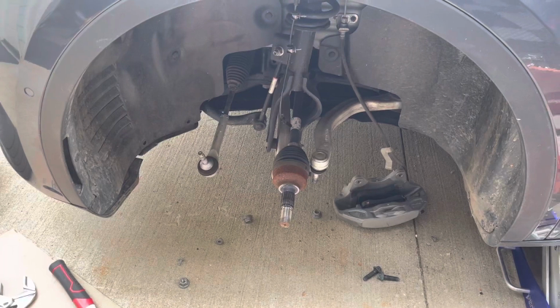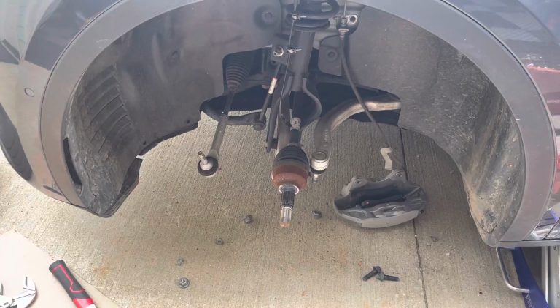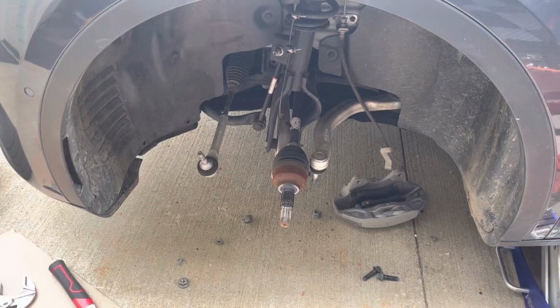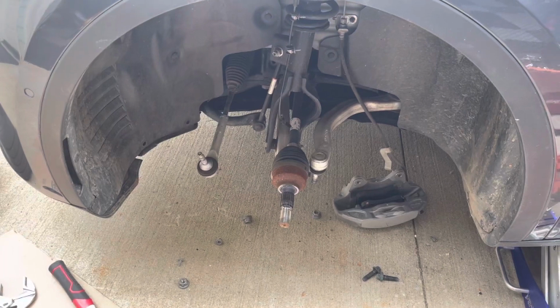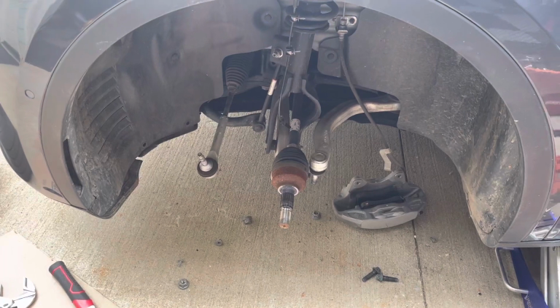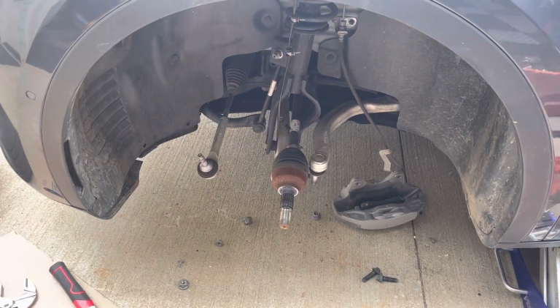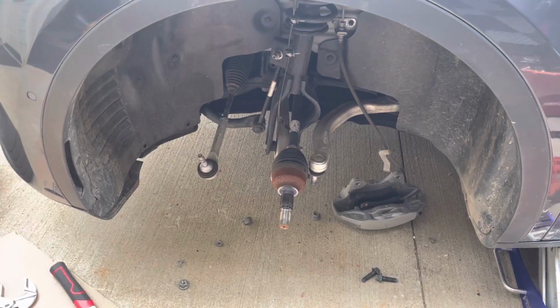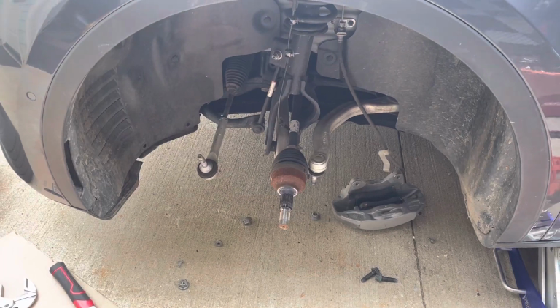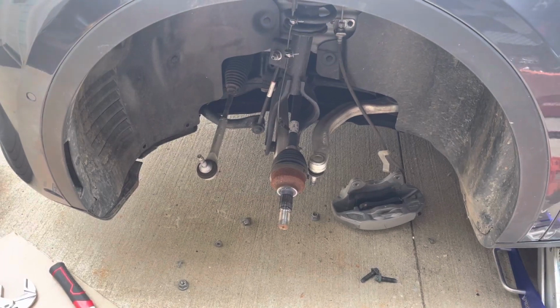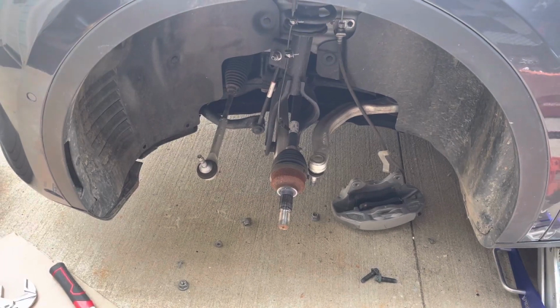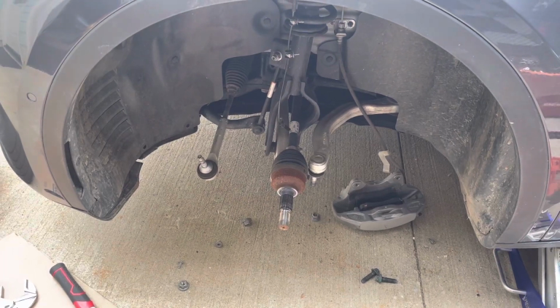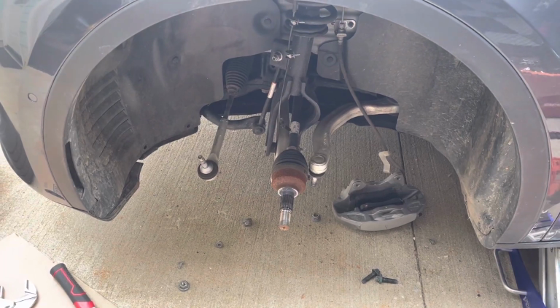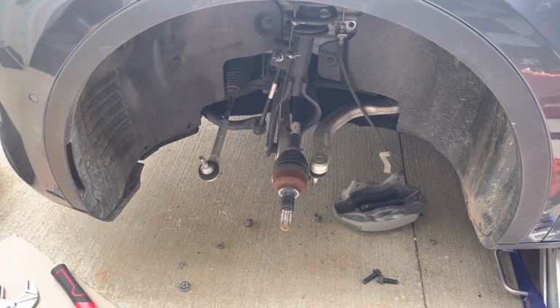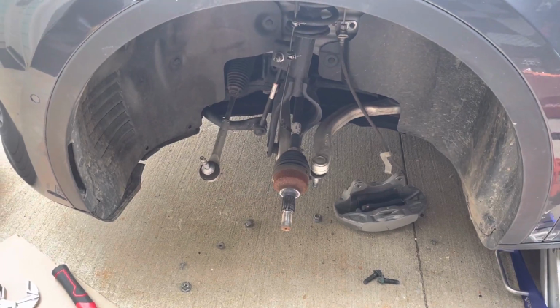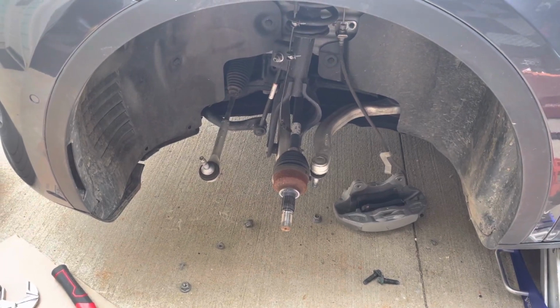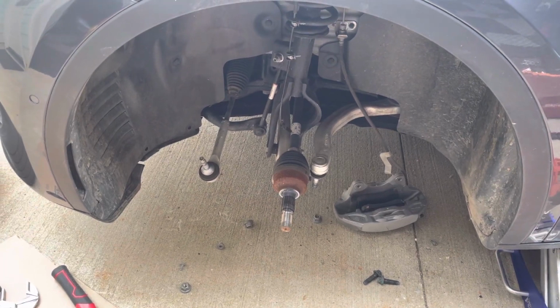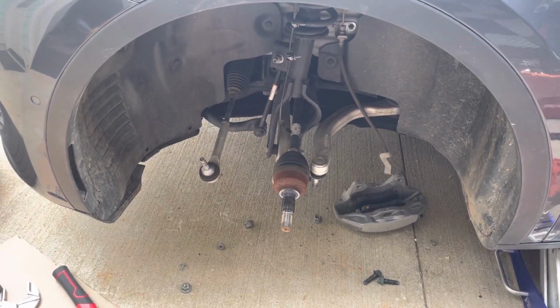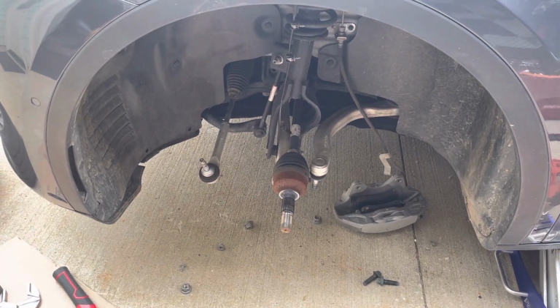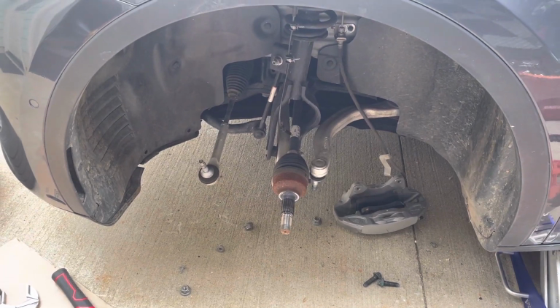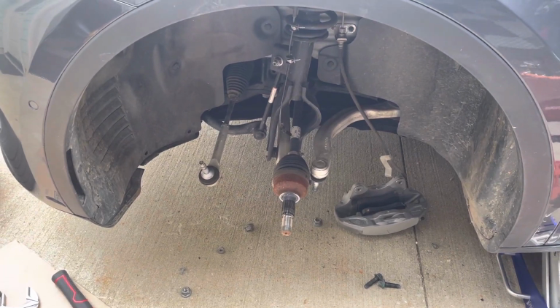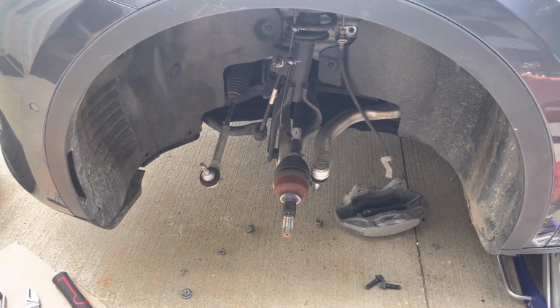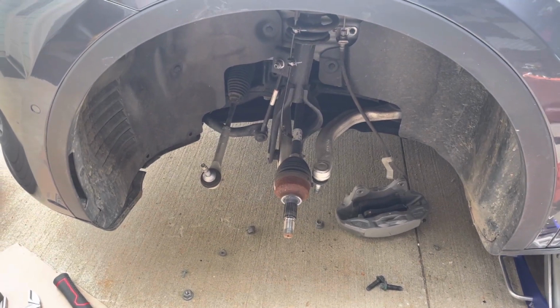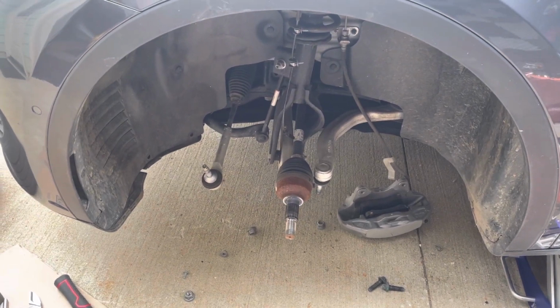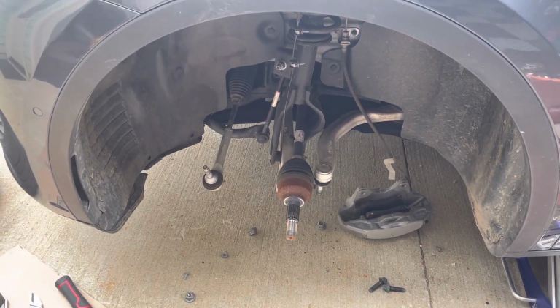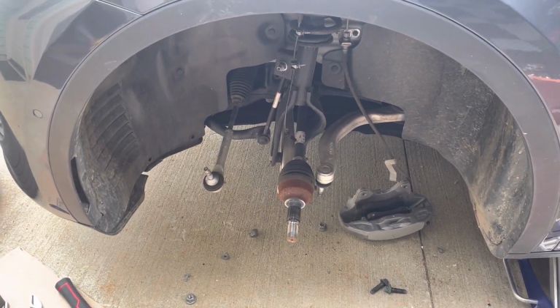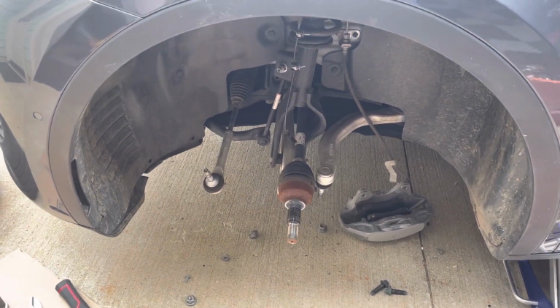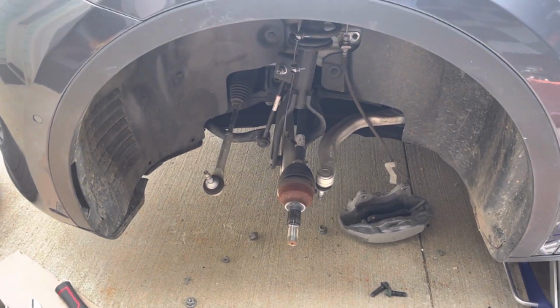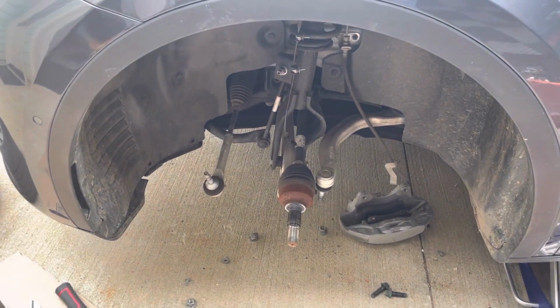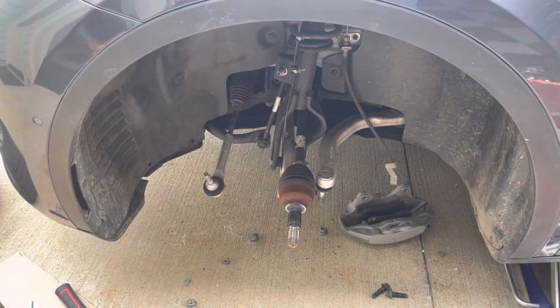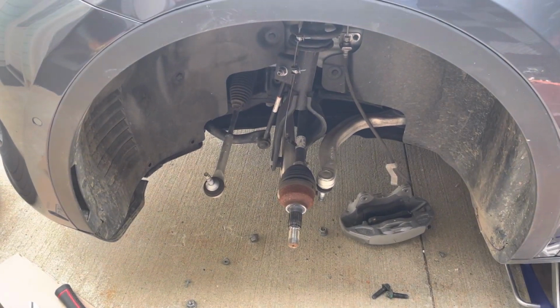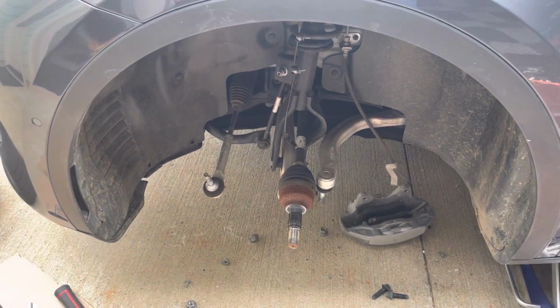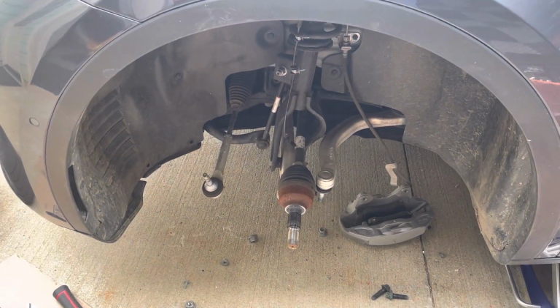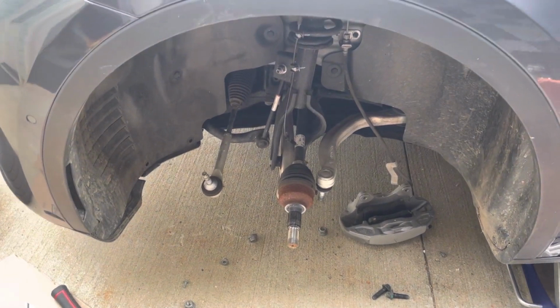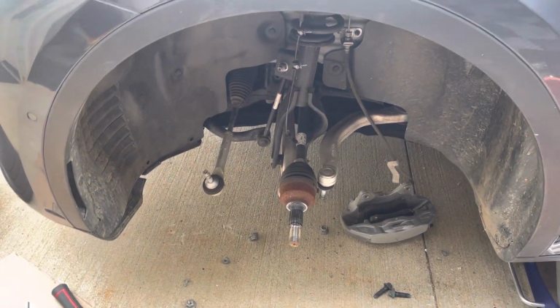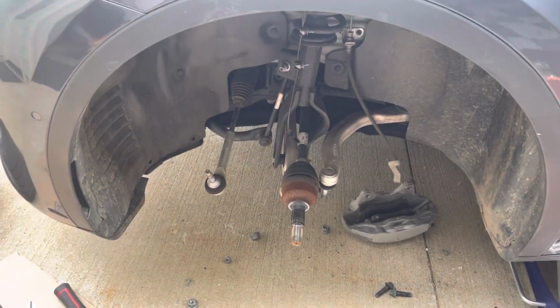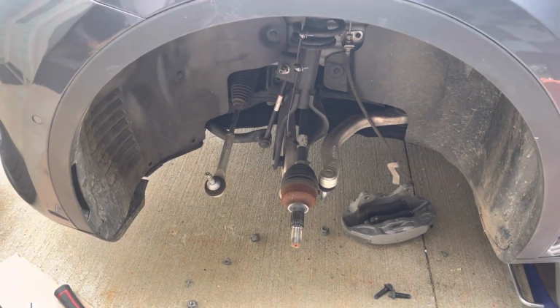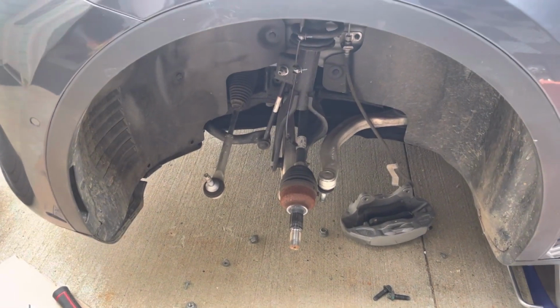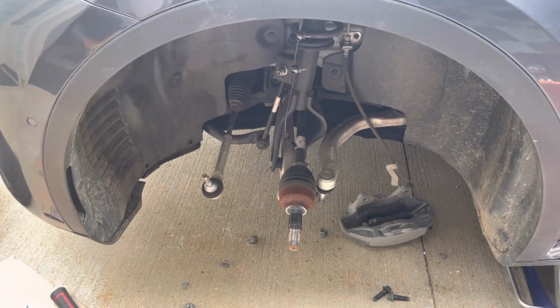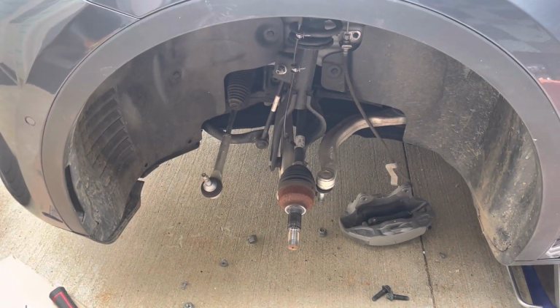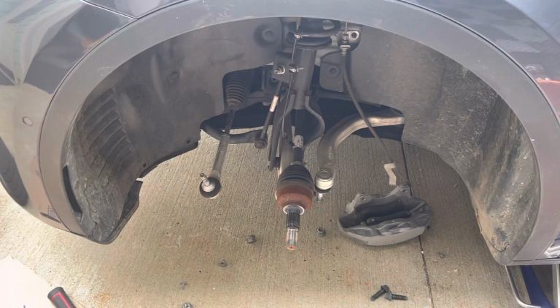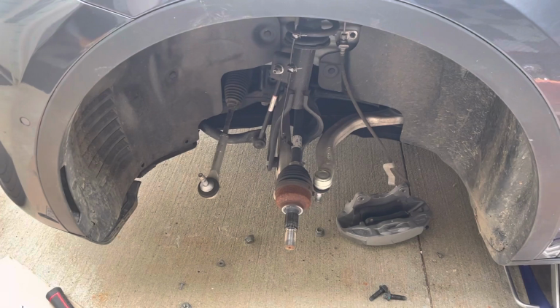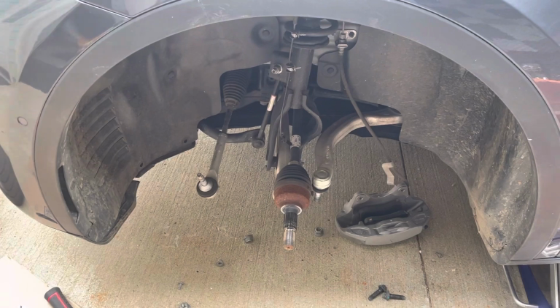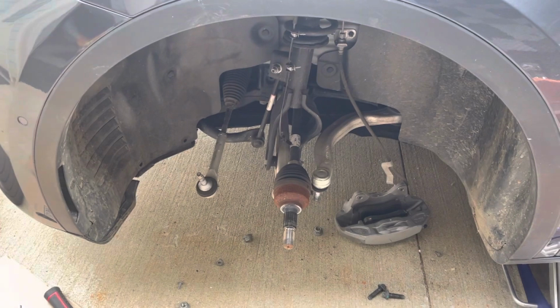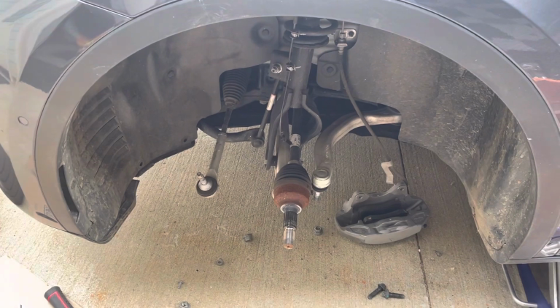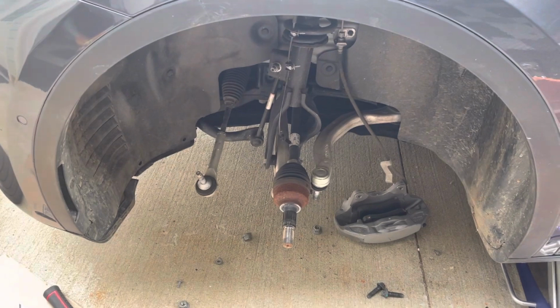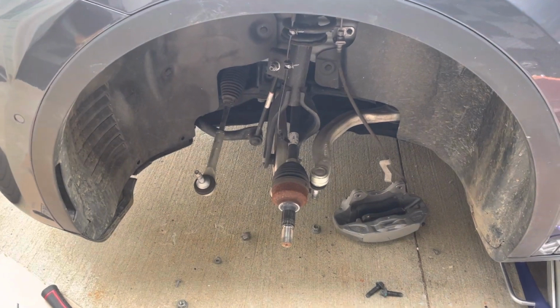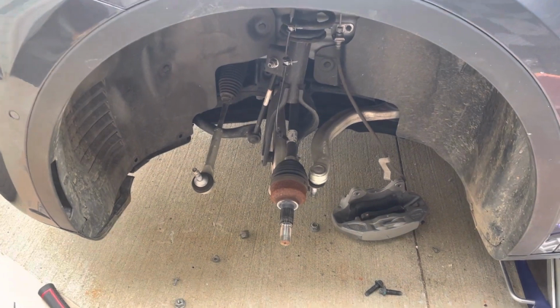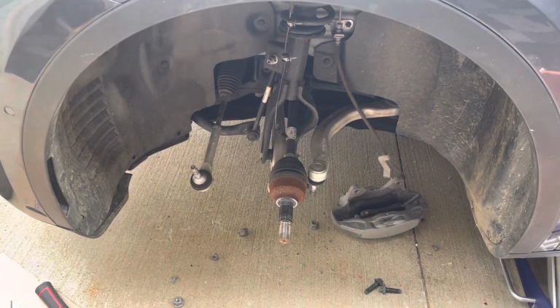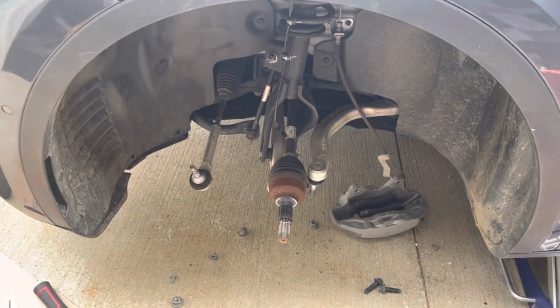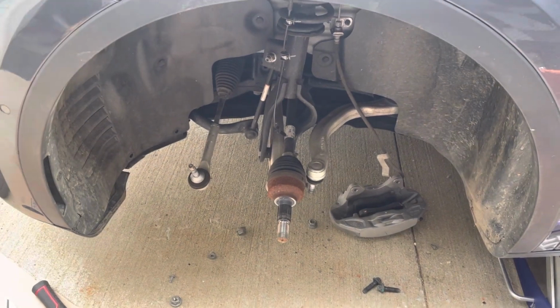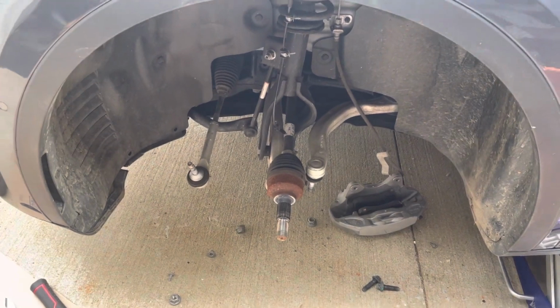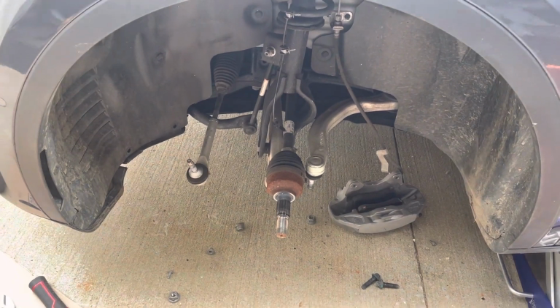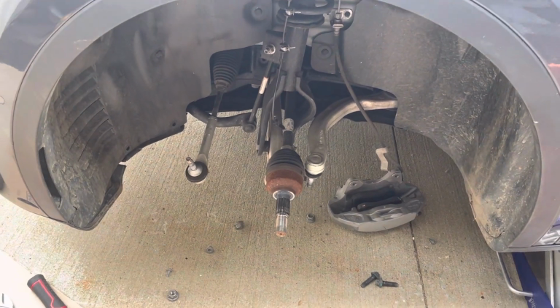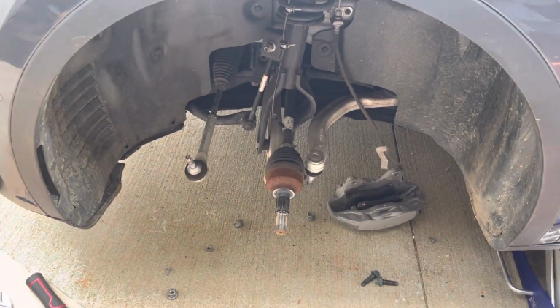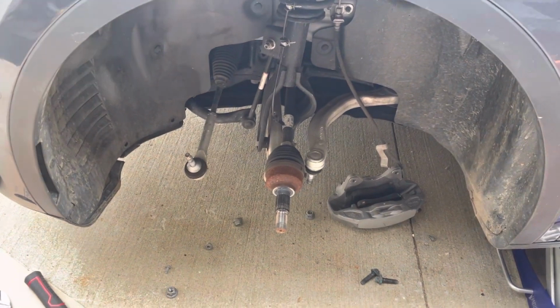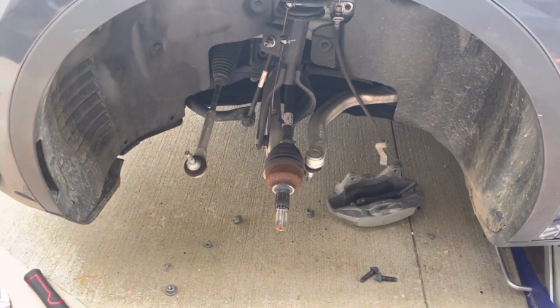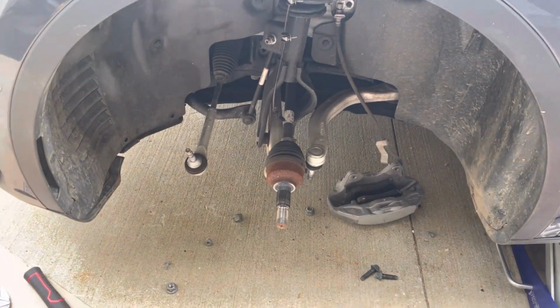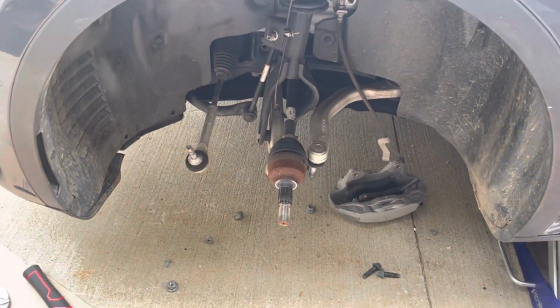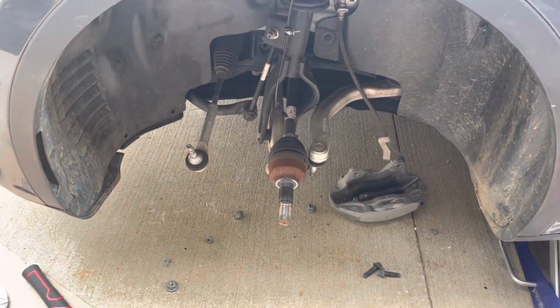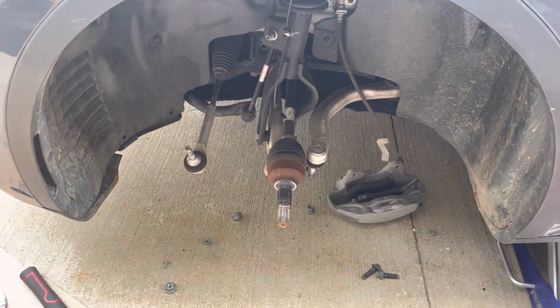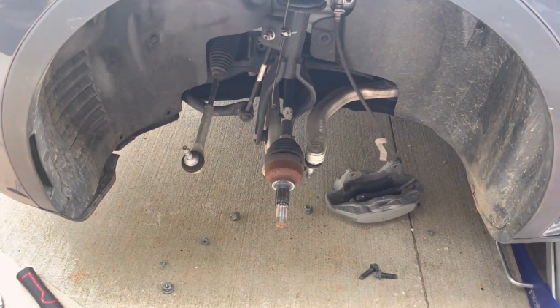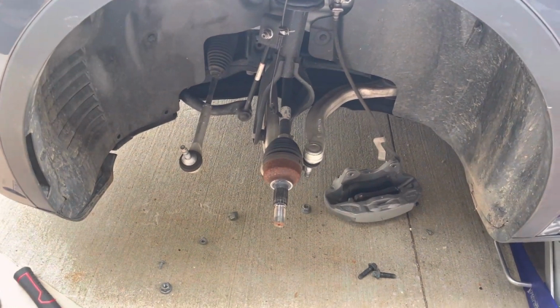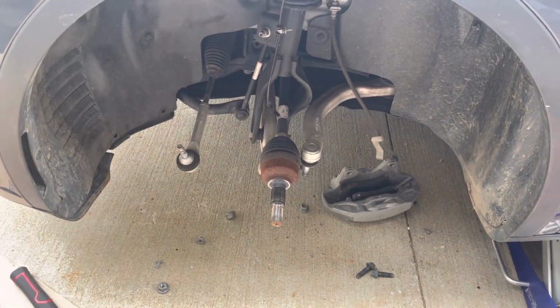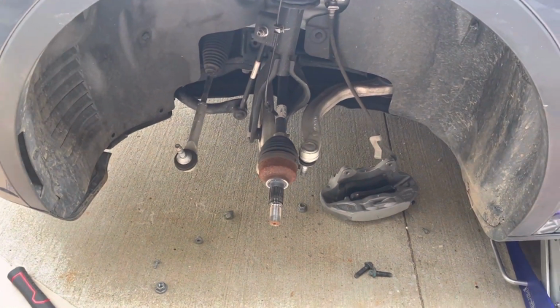In this video I'm going to explain how to replace the front knuckle or wheel bearing in a Tesla Model 3 and Y.